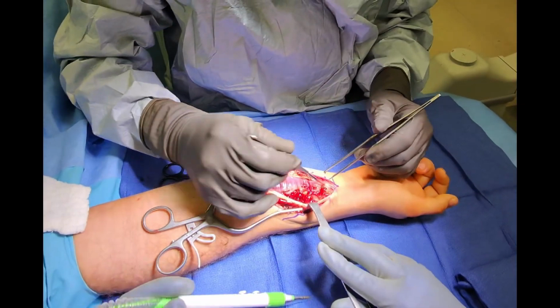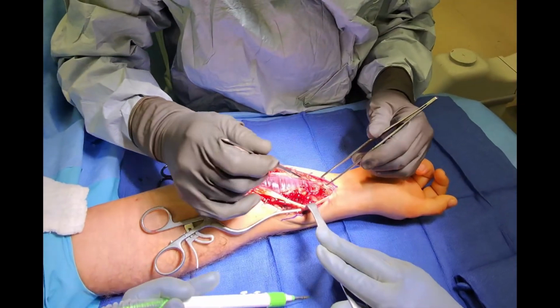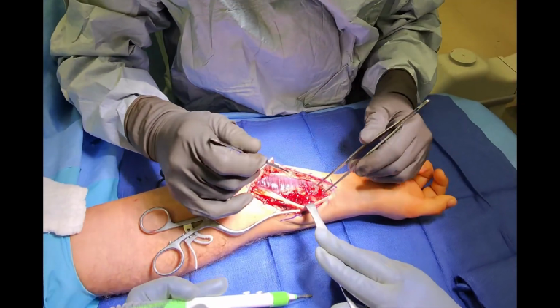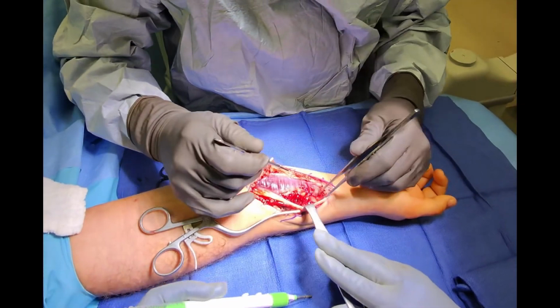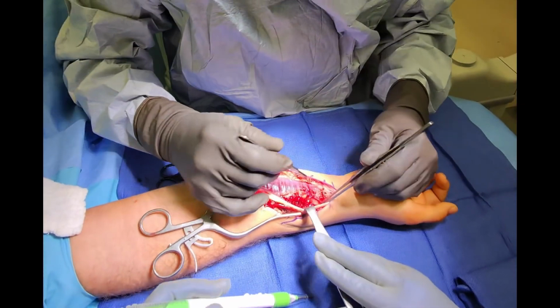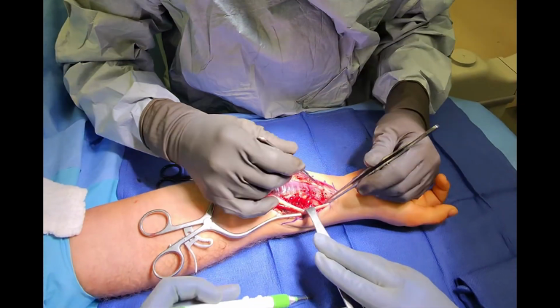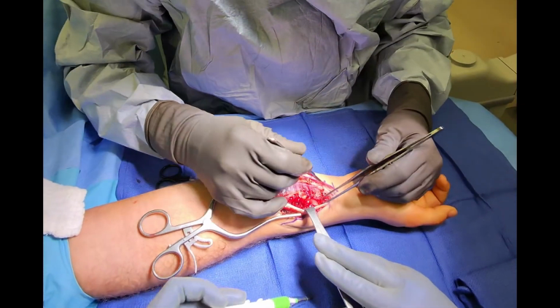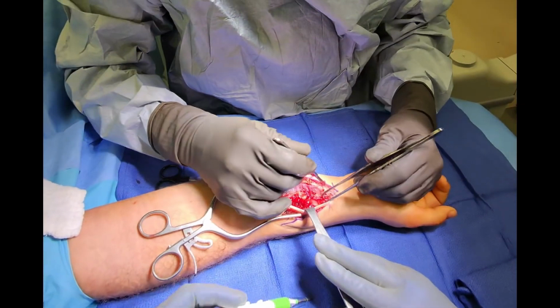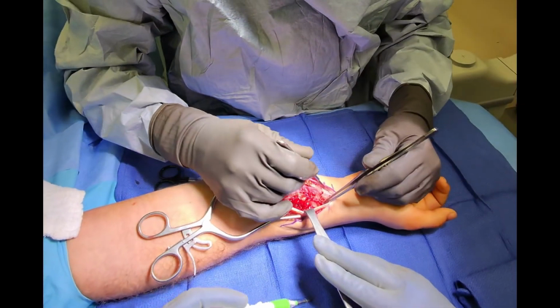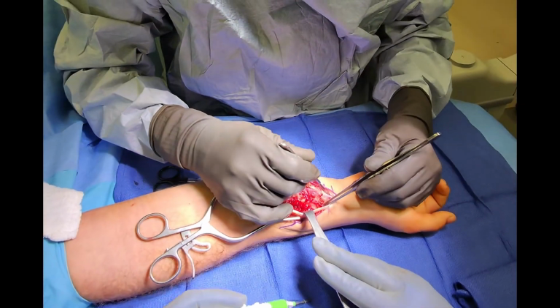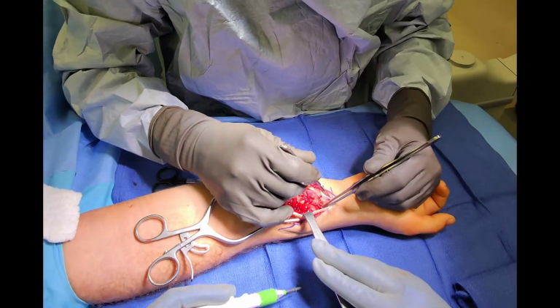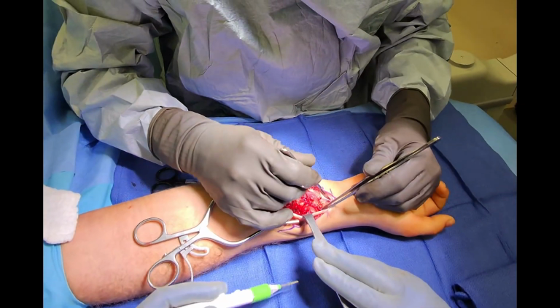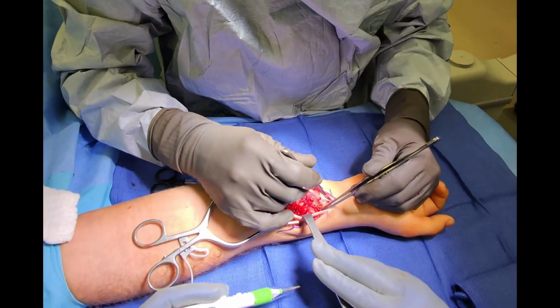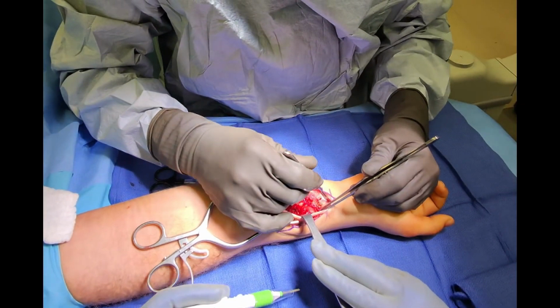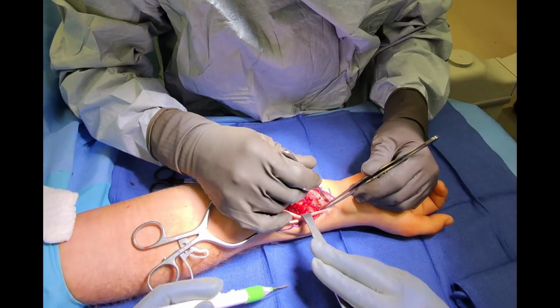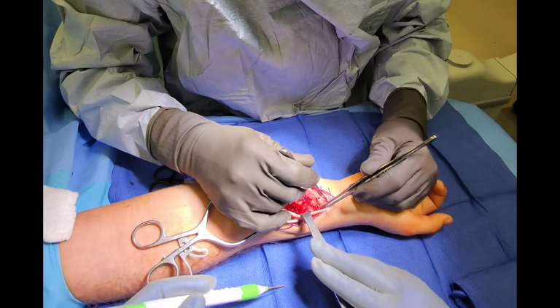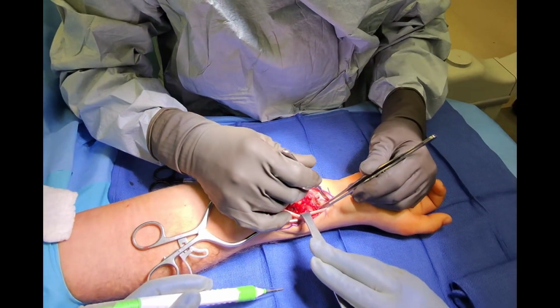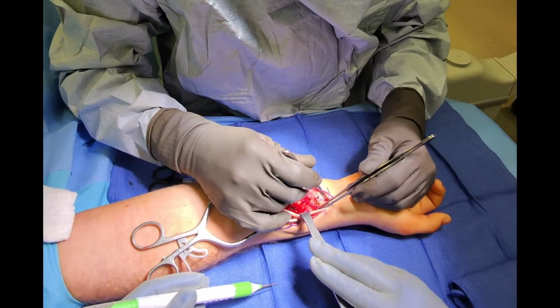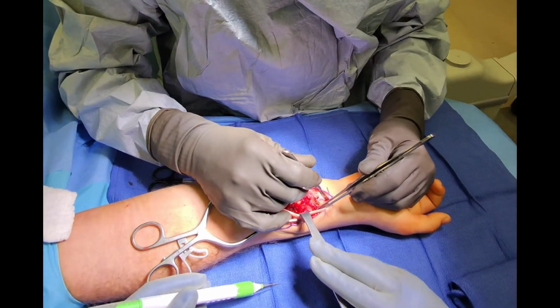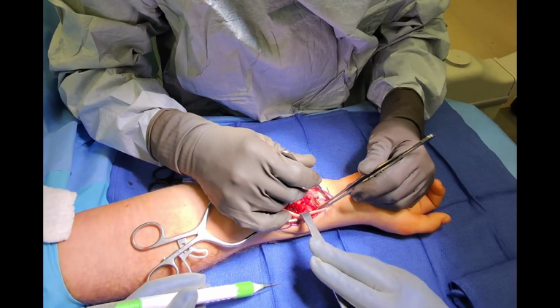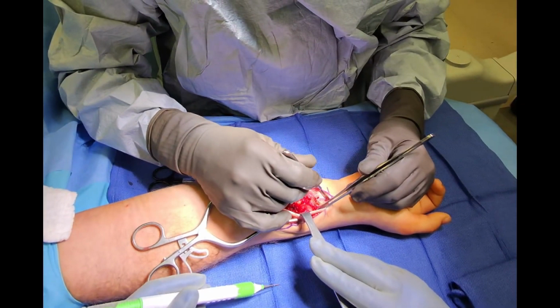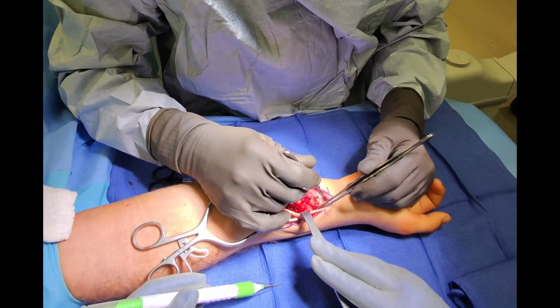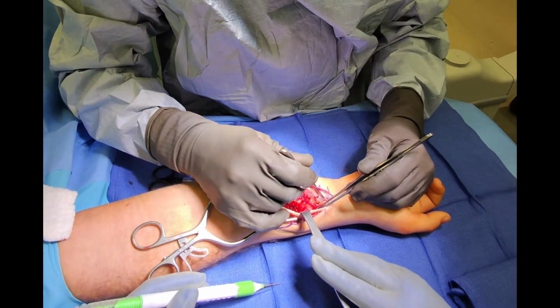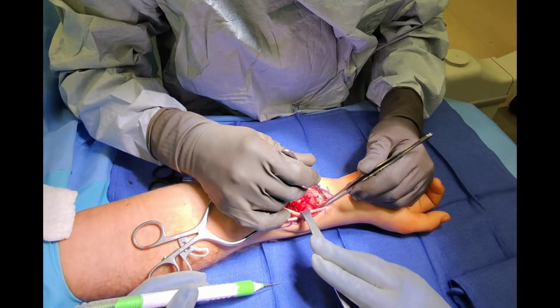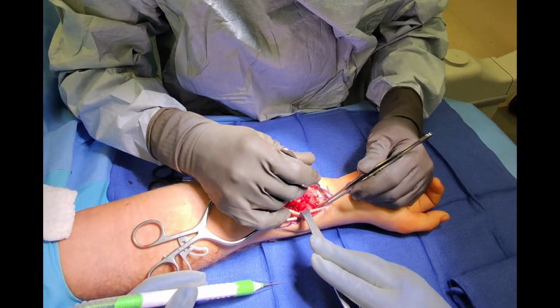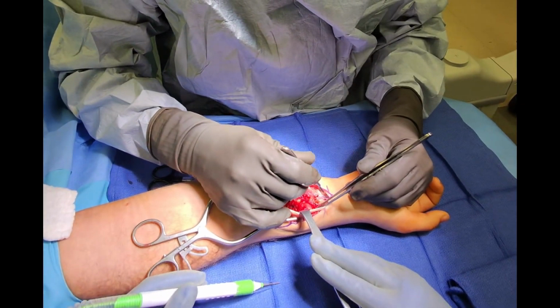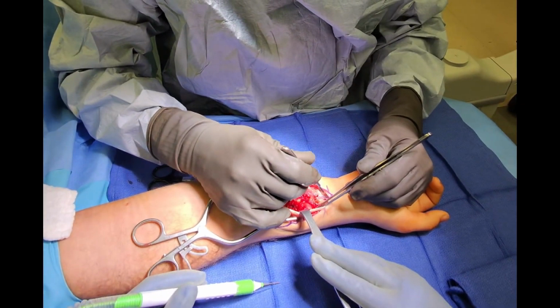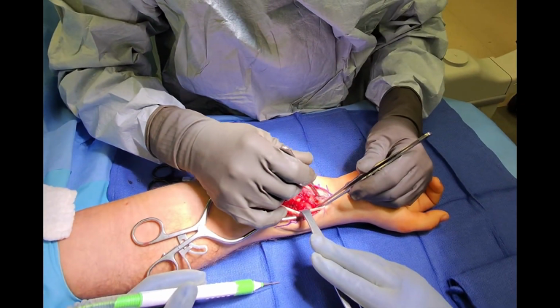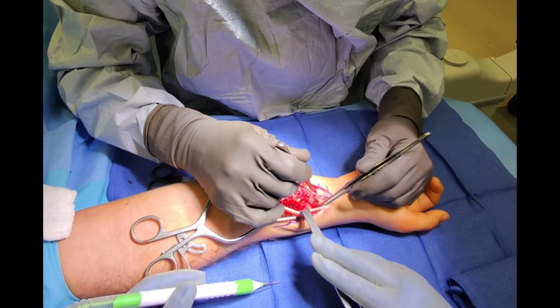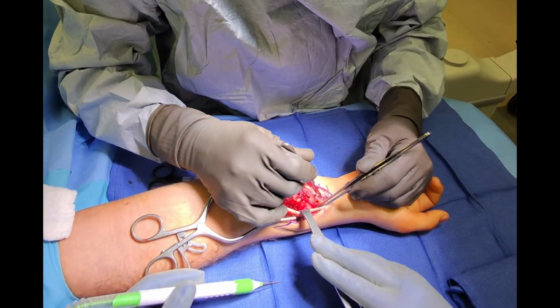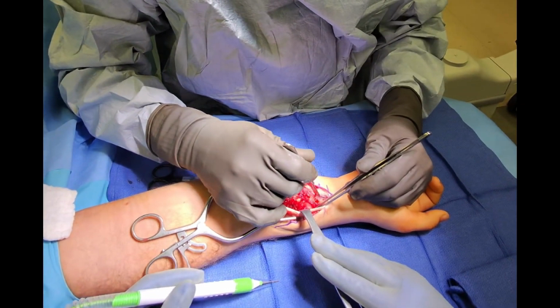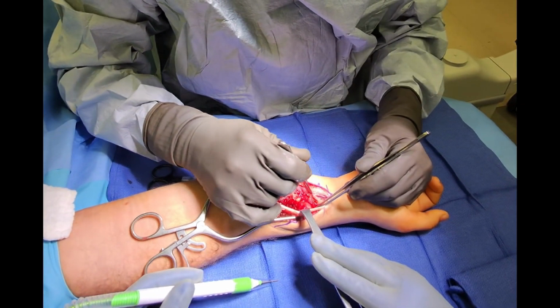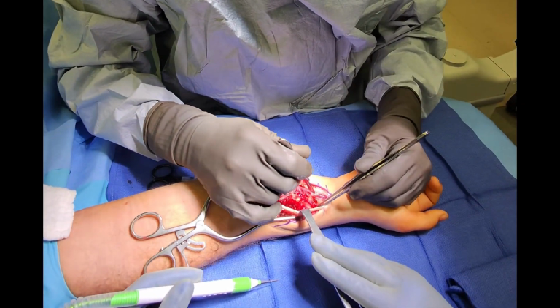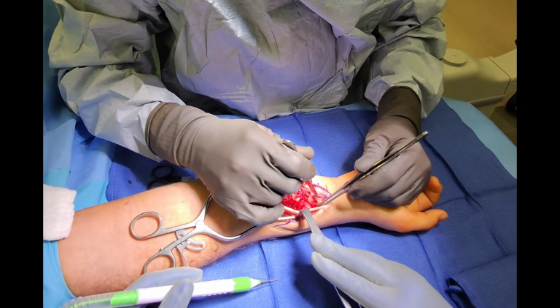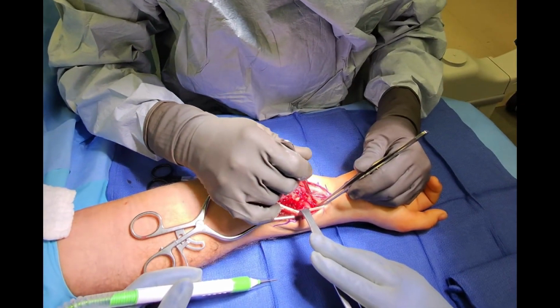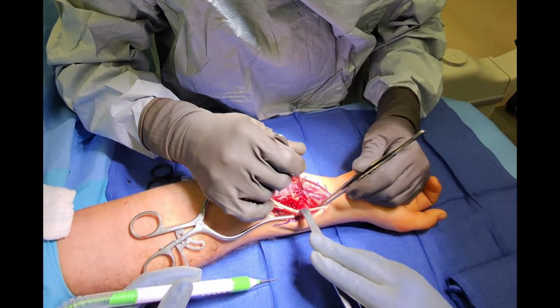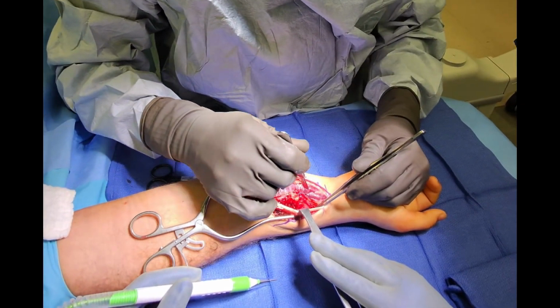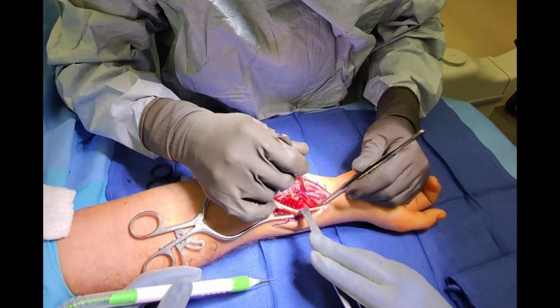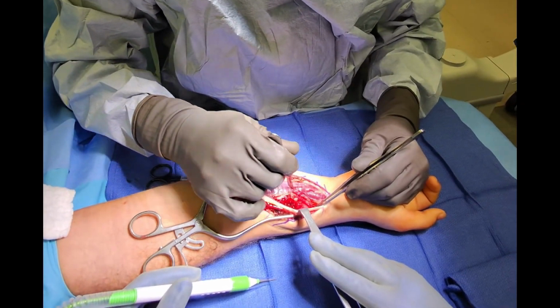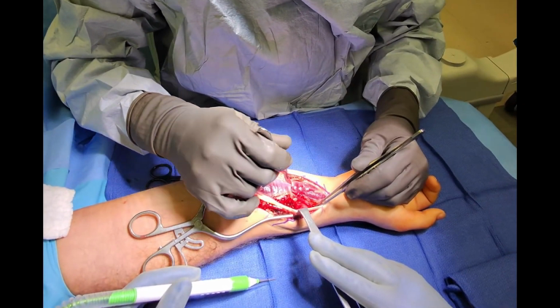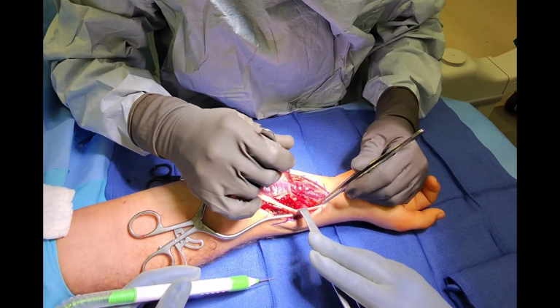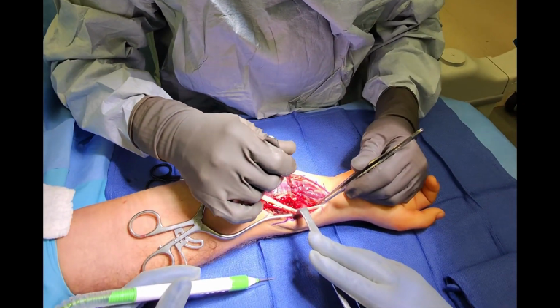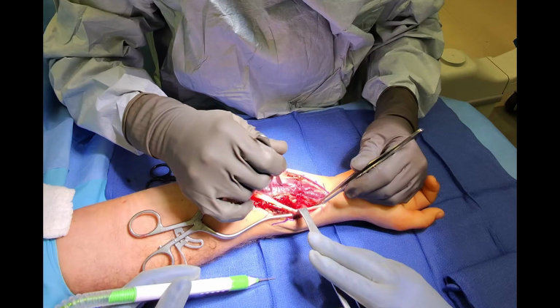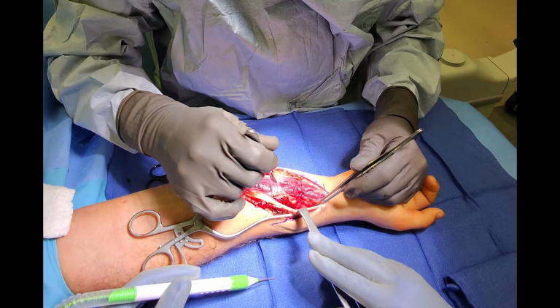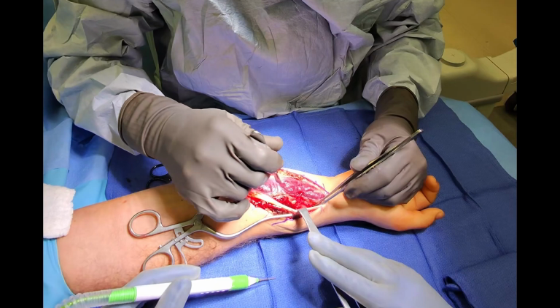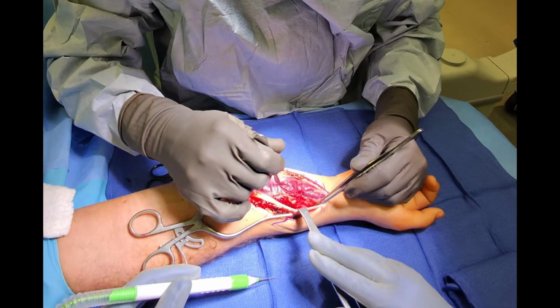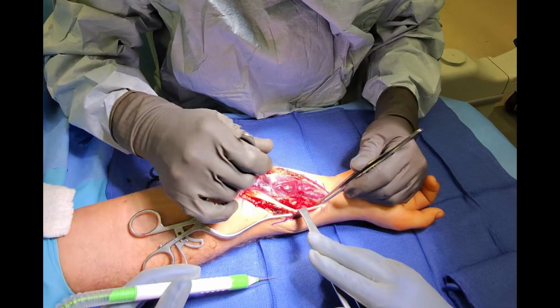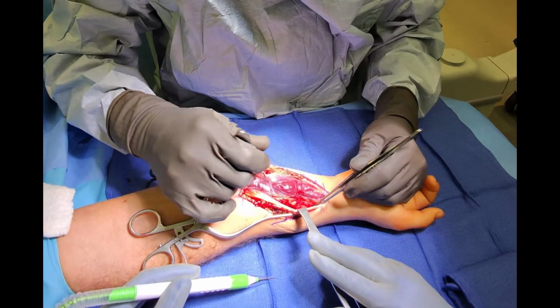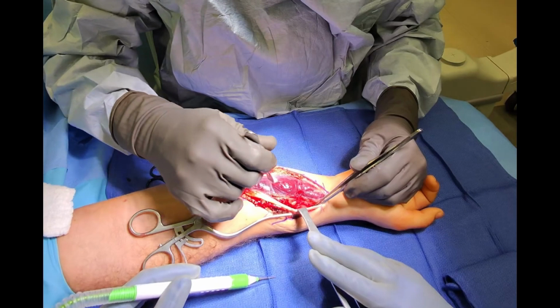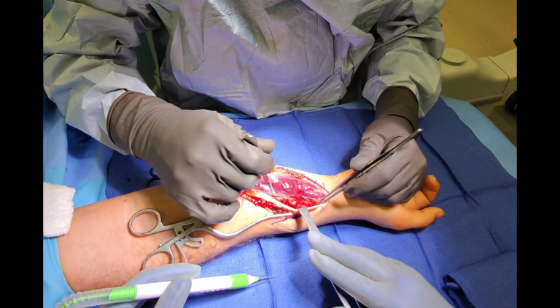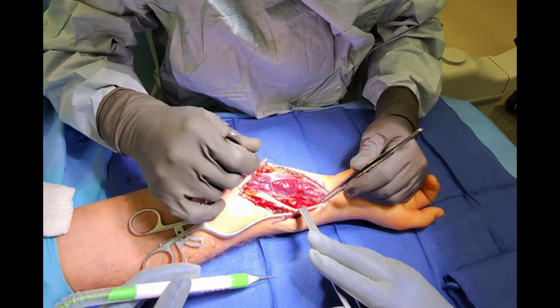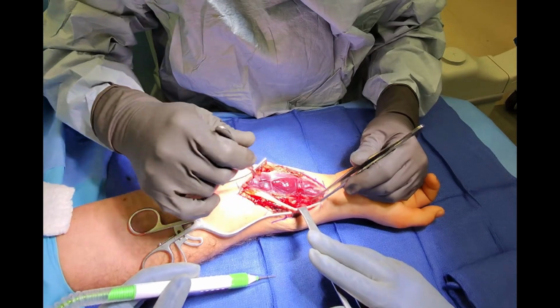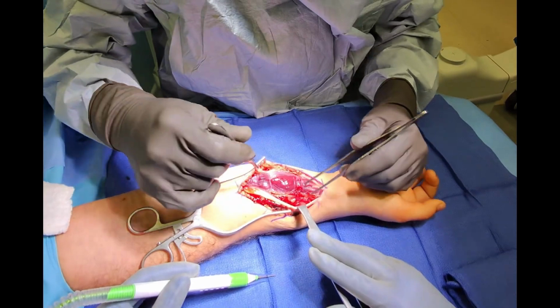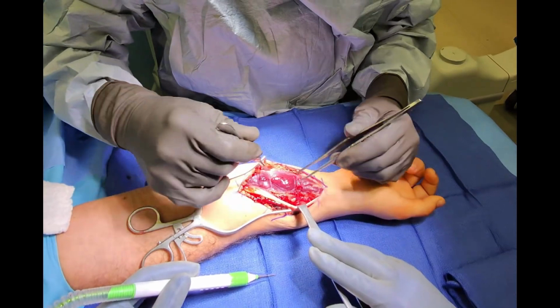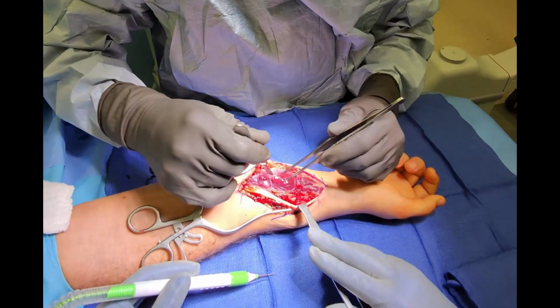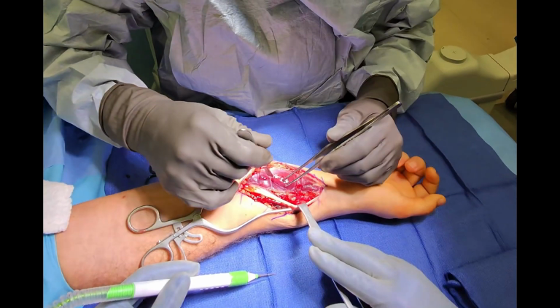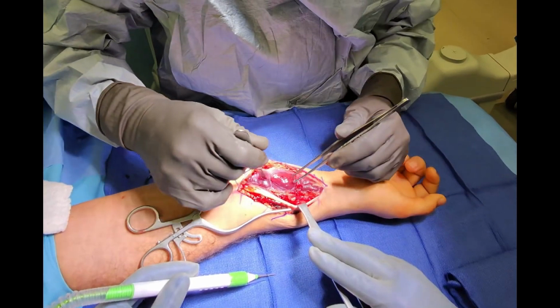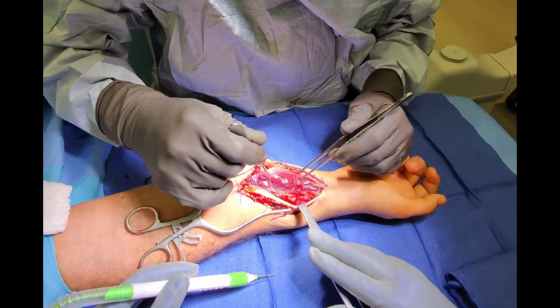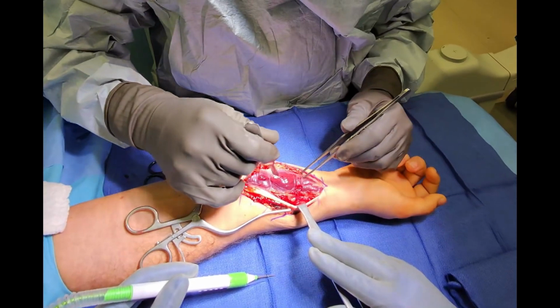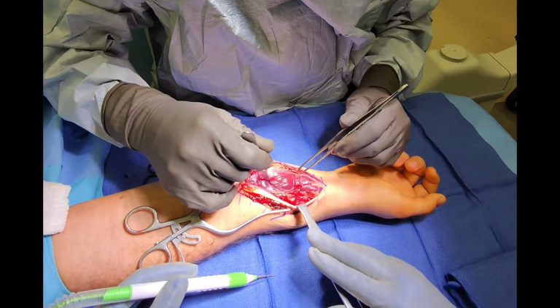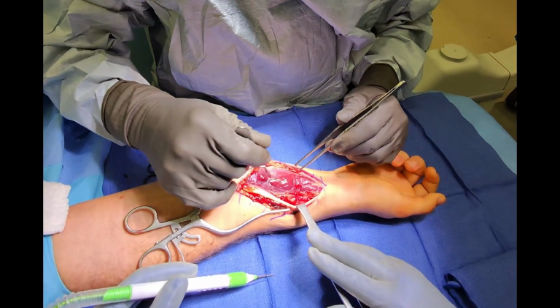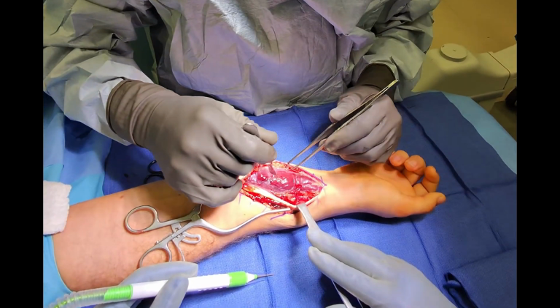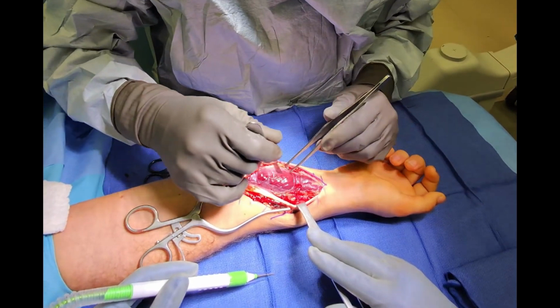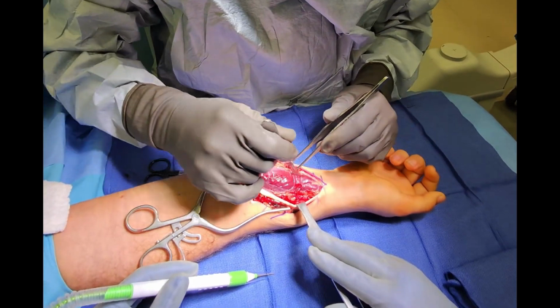This allows us to retract and move the forearm muscle bodies out of the way to expose the fractured bones.